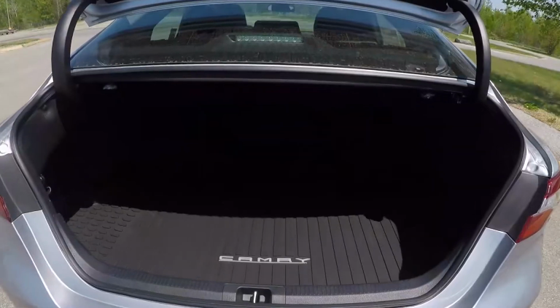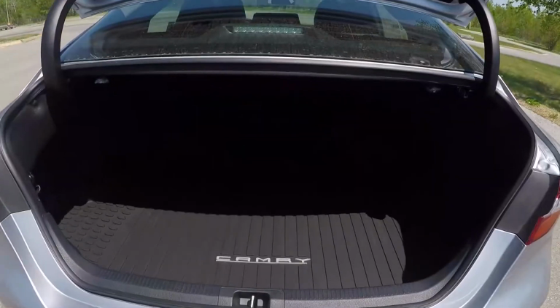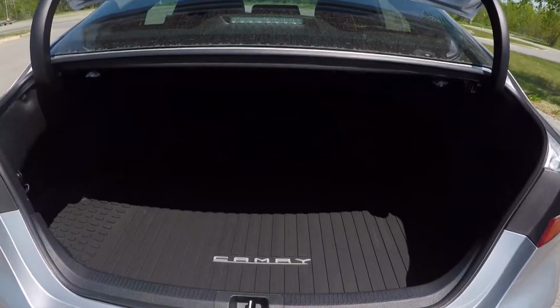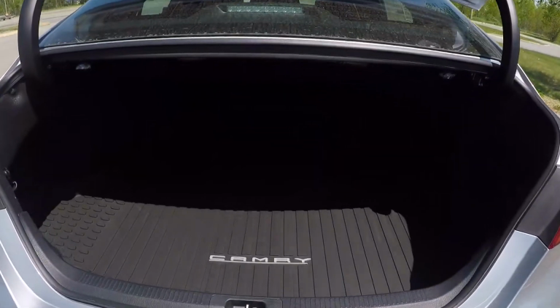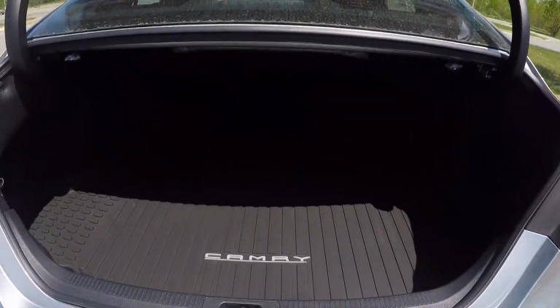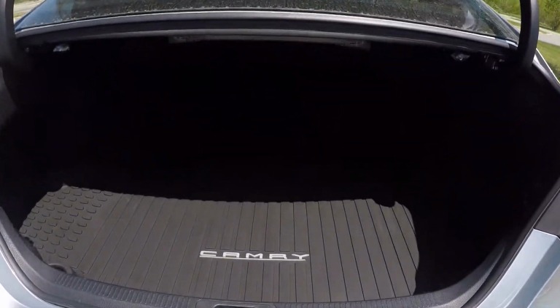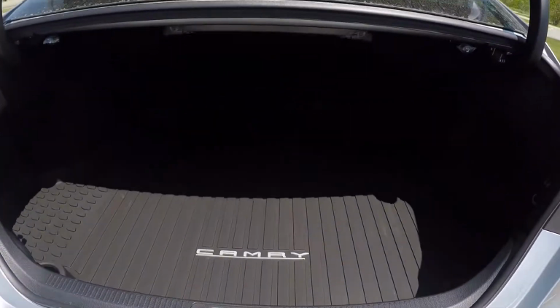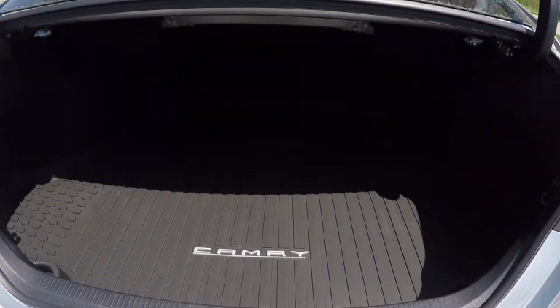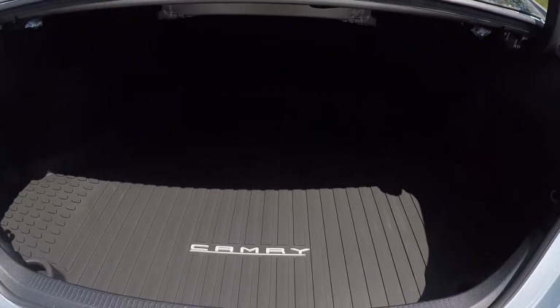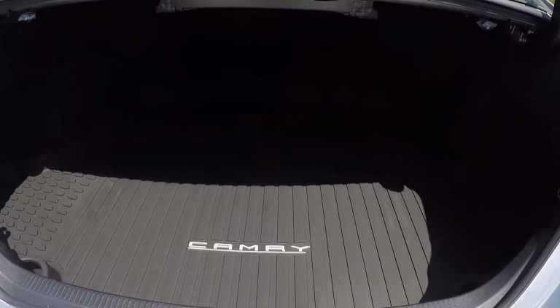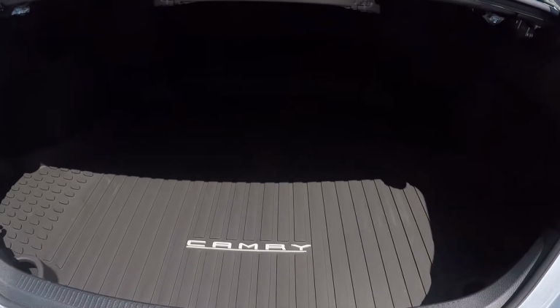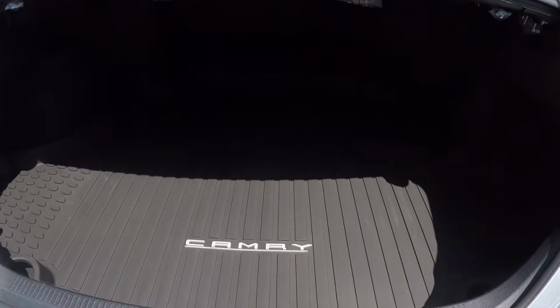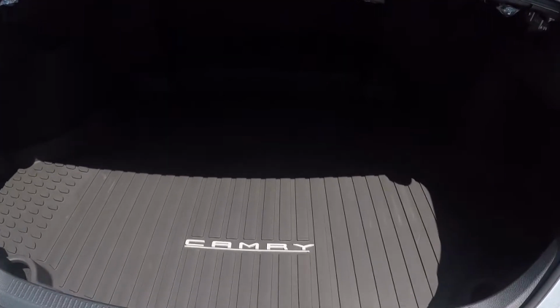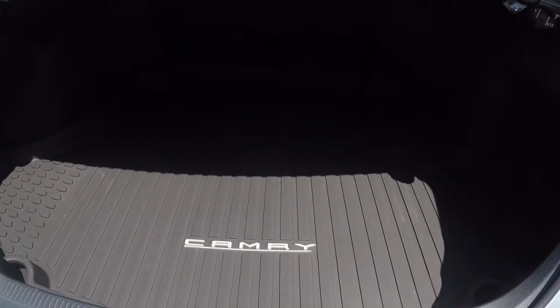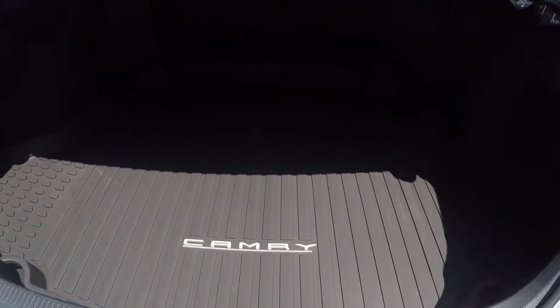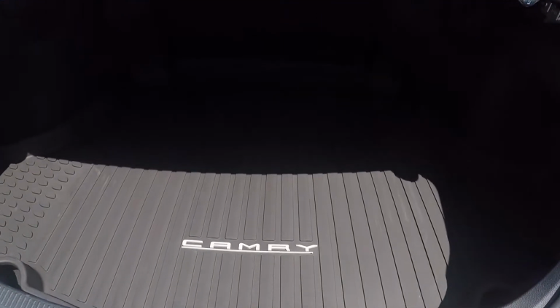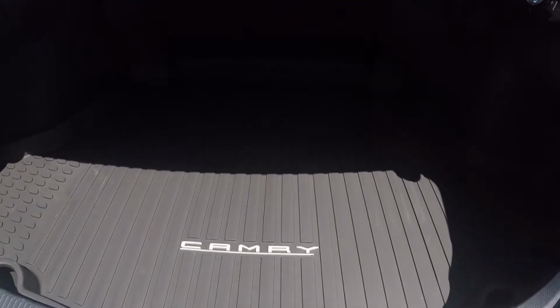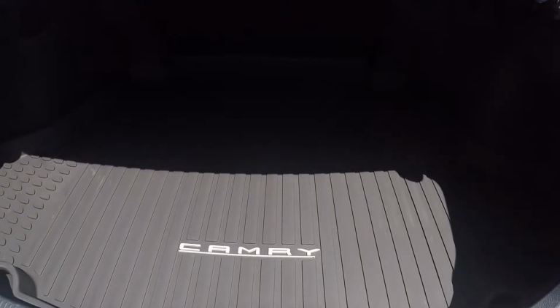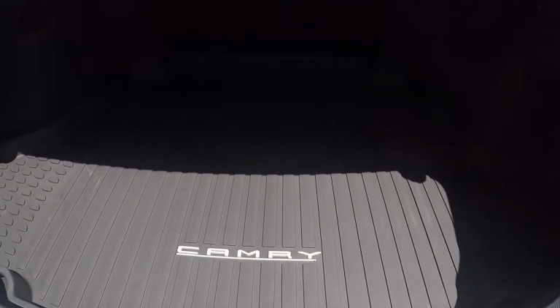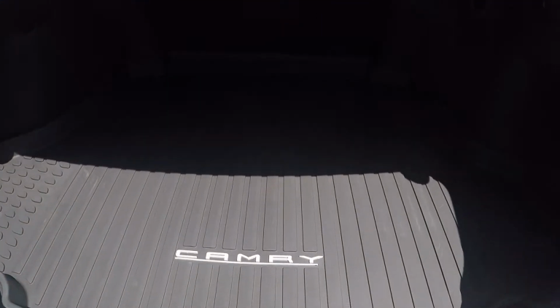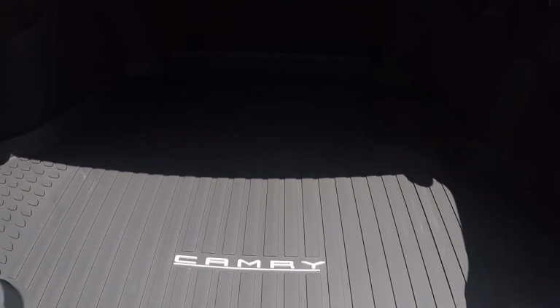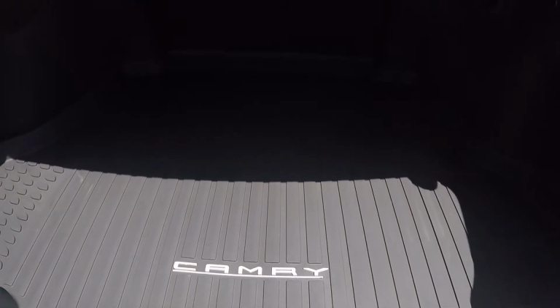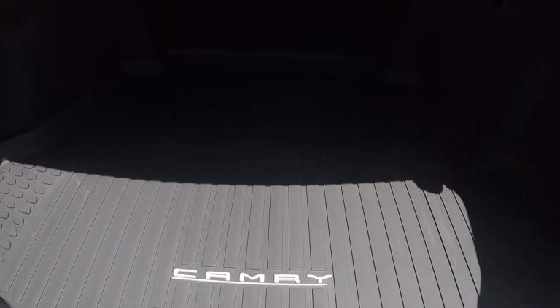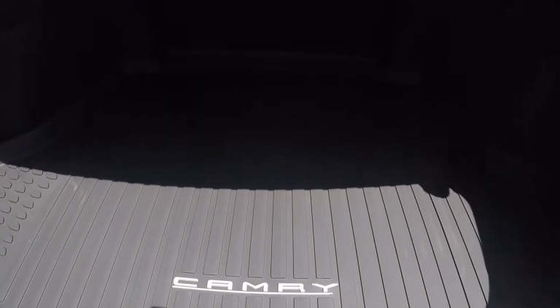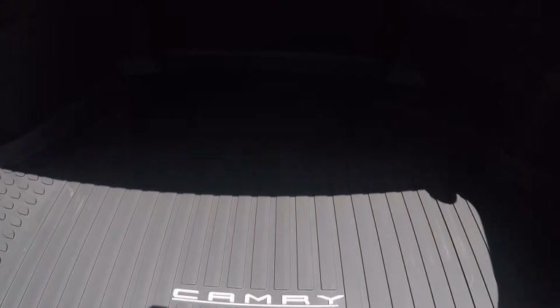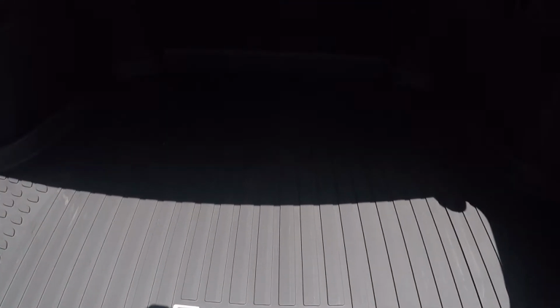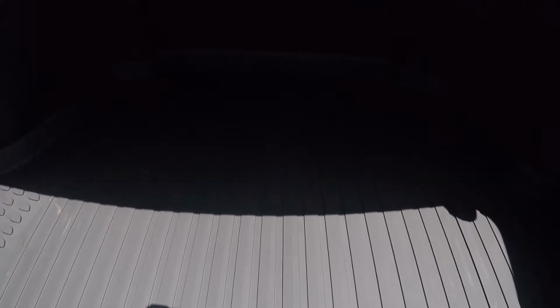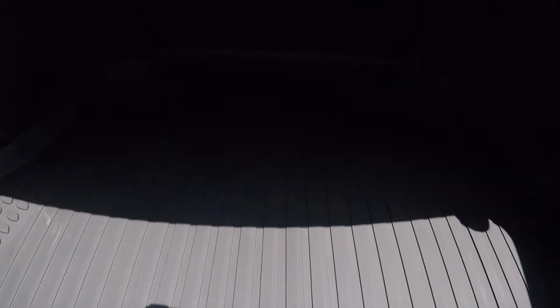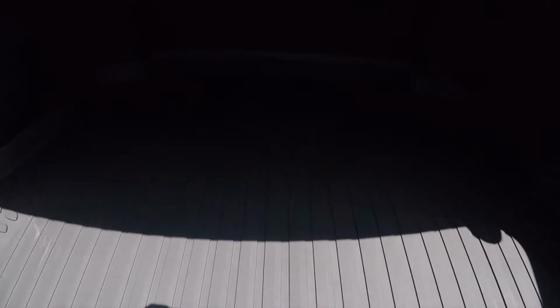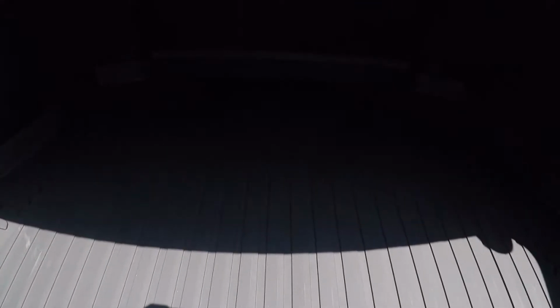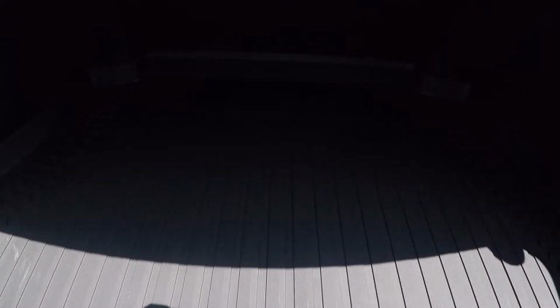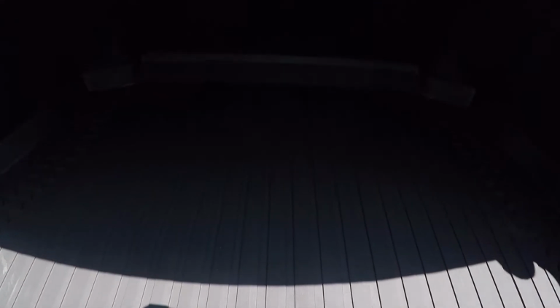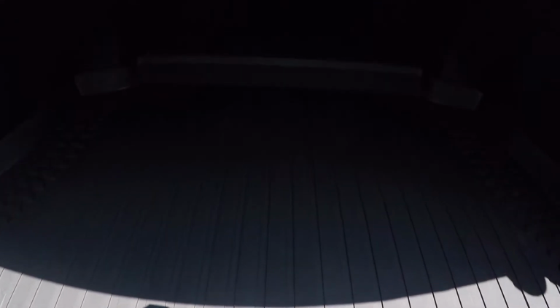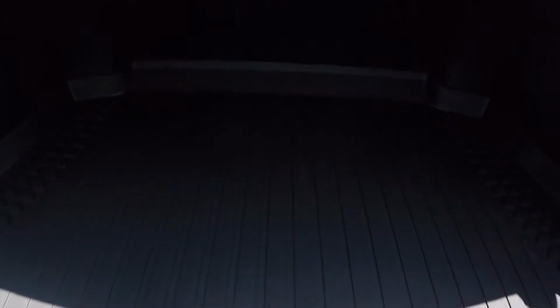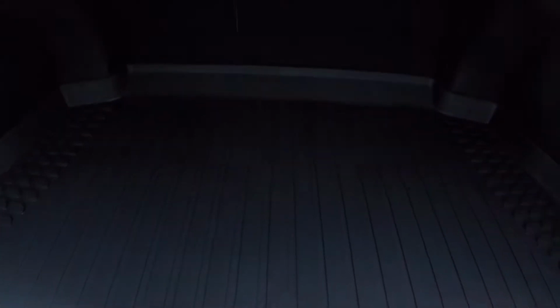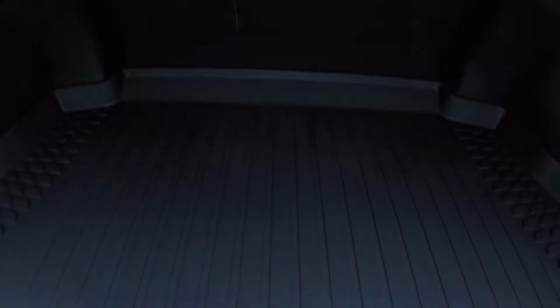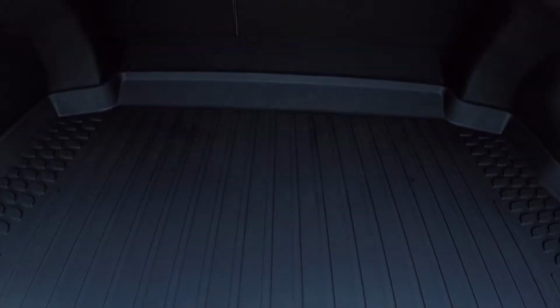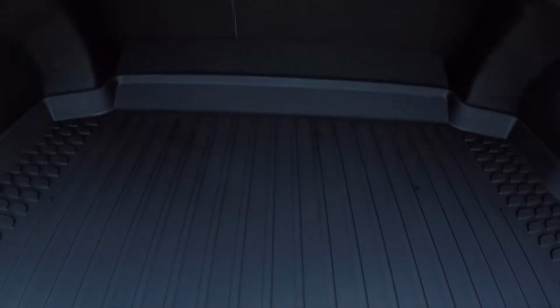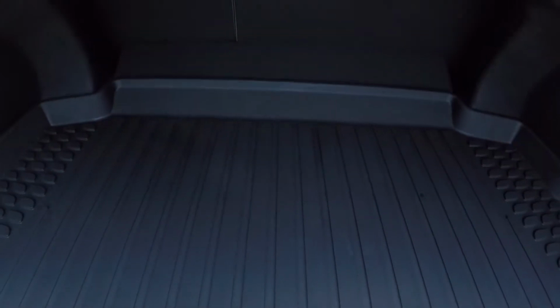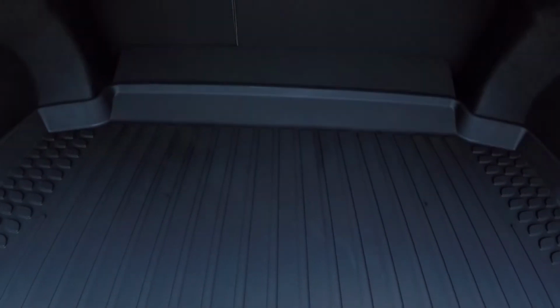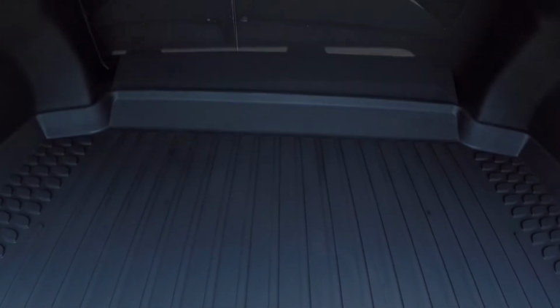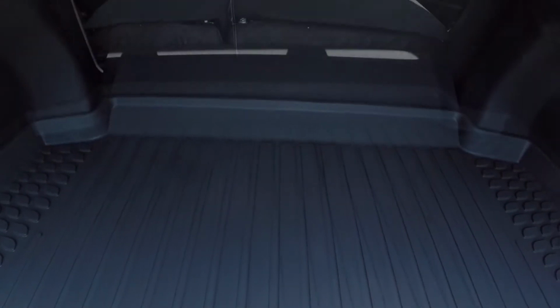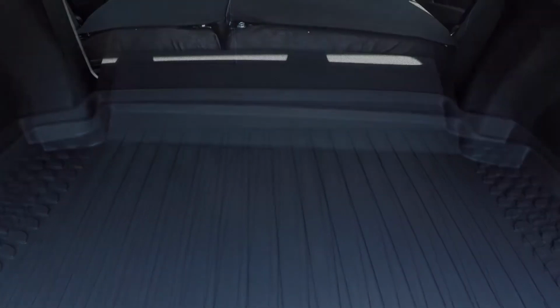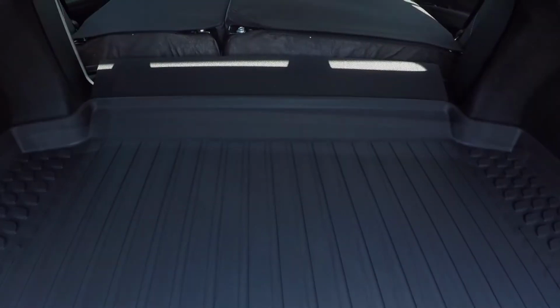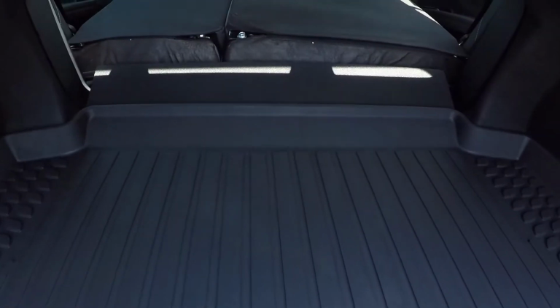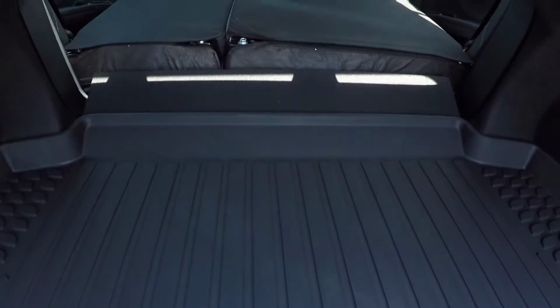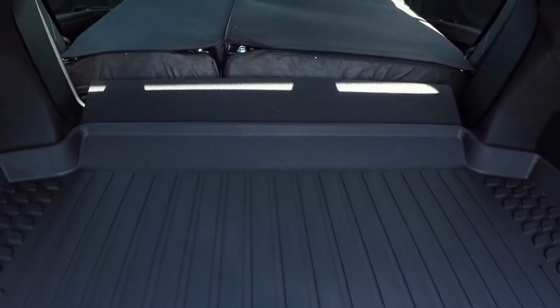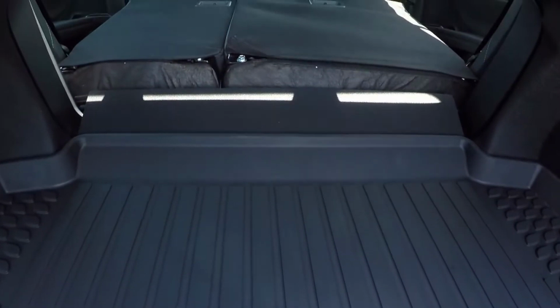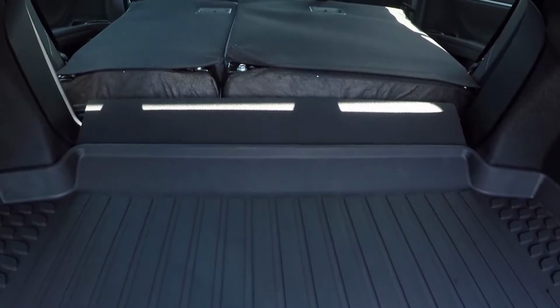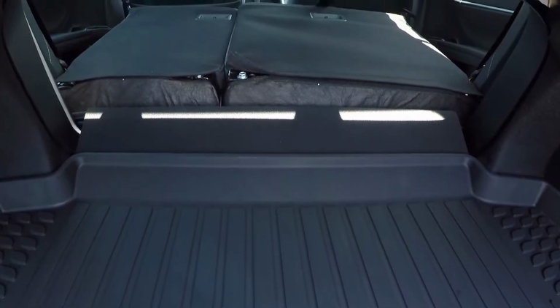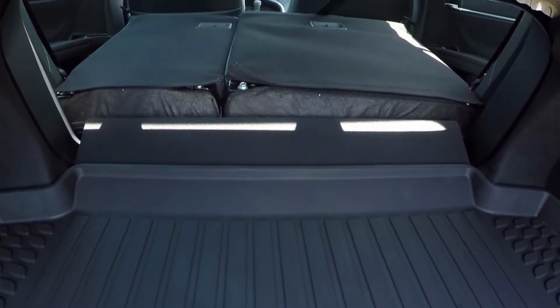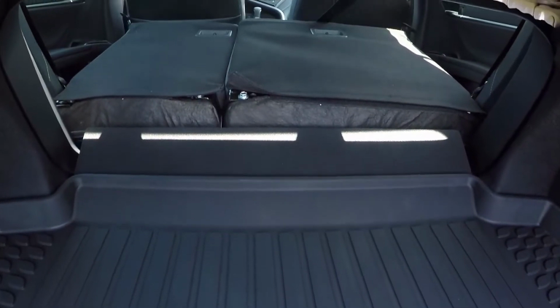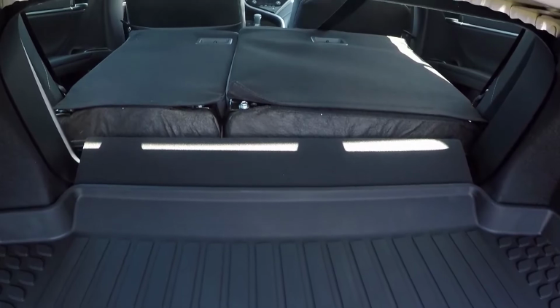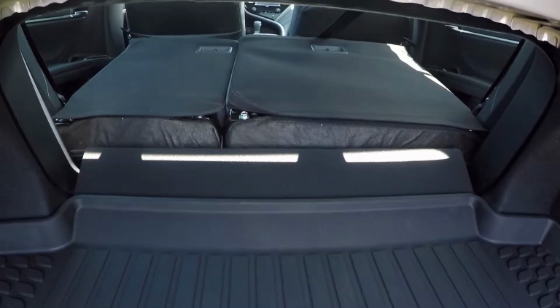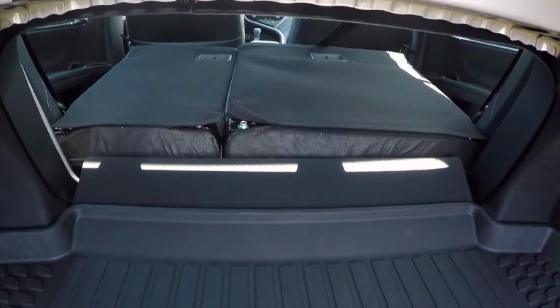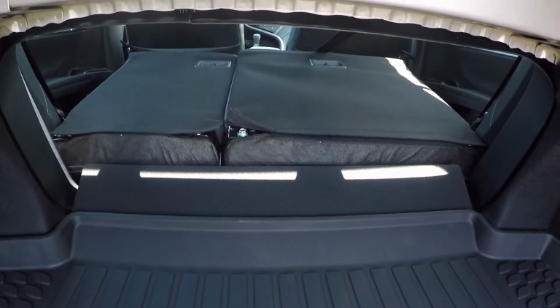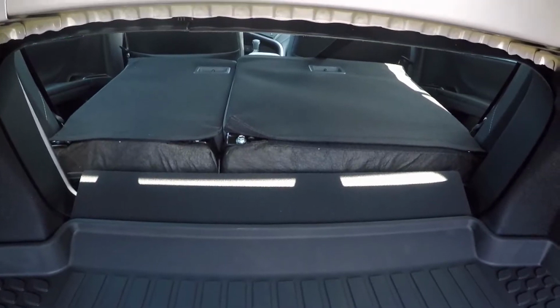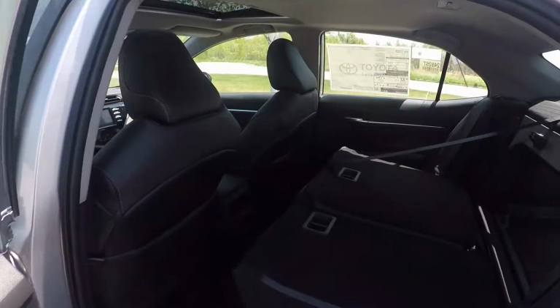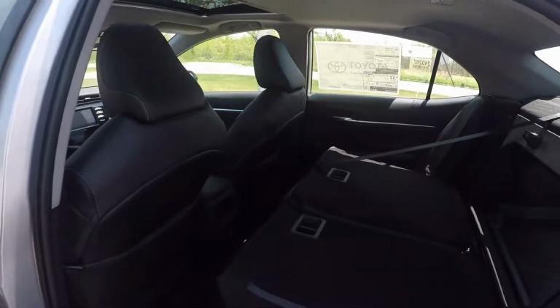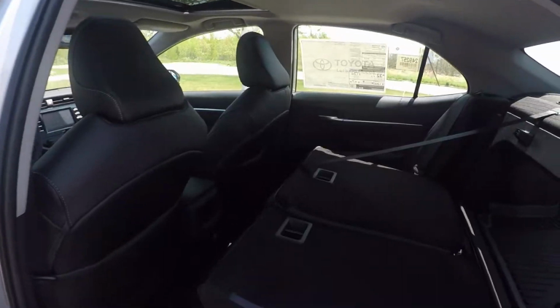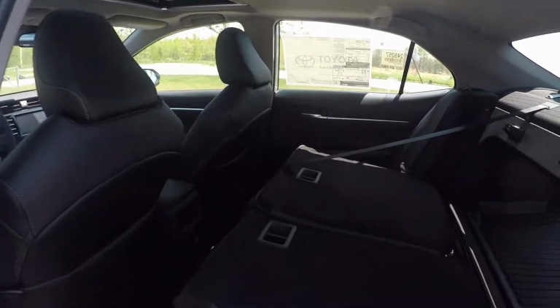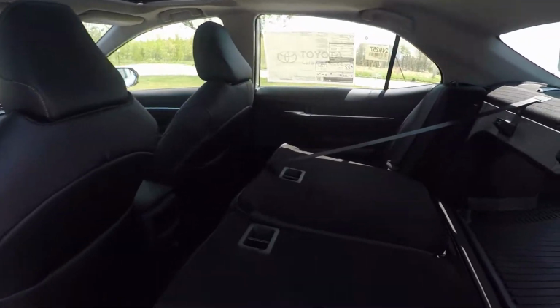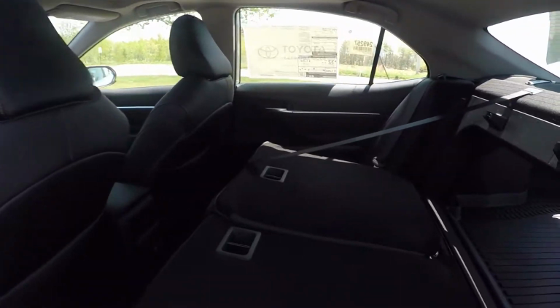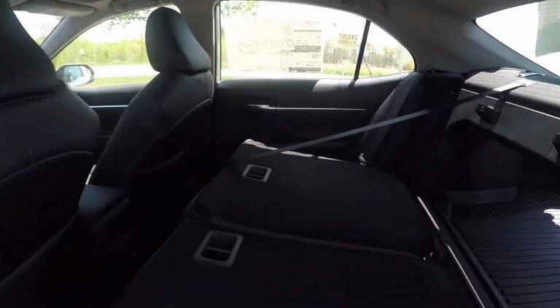The trunk contains 15.1 cubic inches of cargo space, with back seats that fold down to make room for larger items.